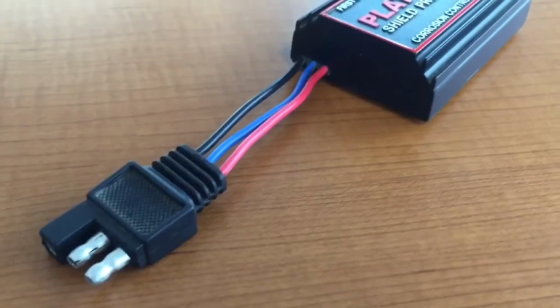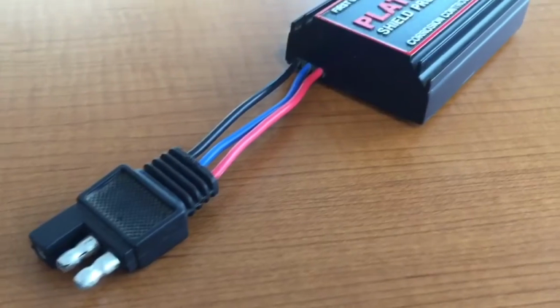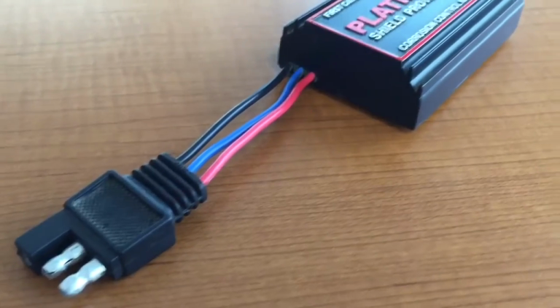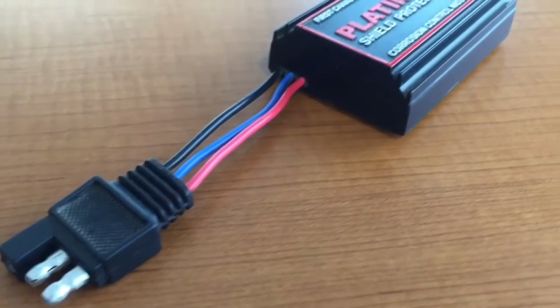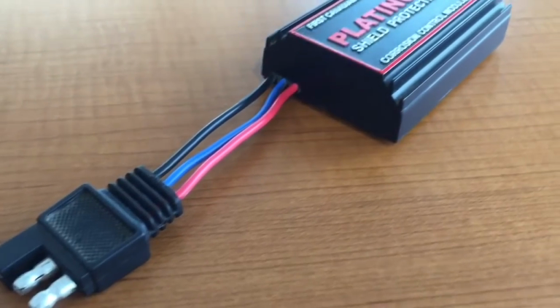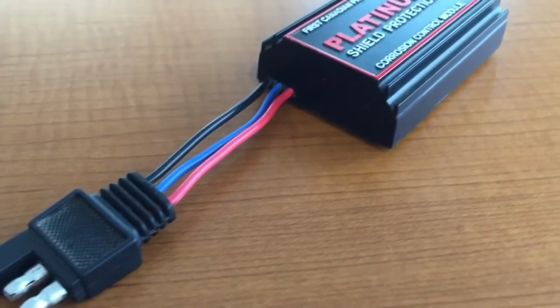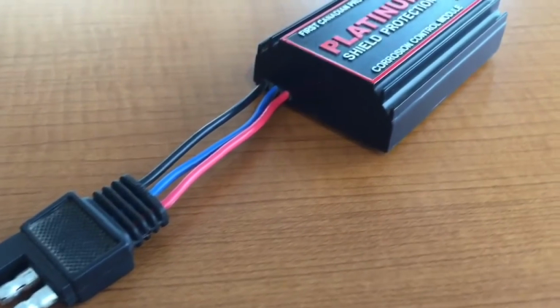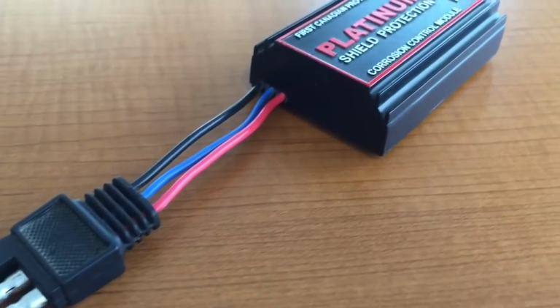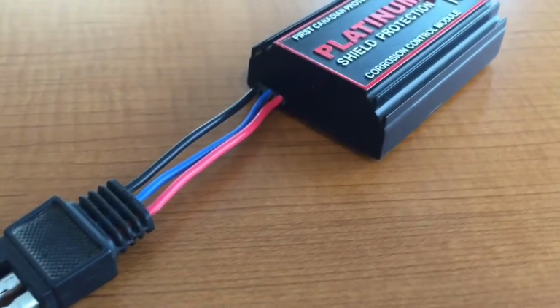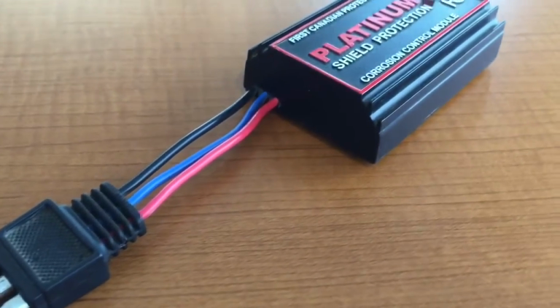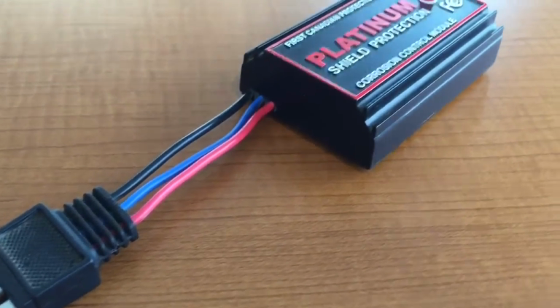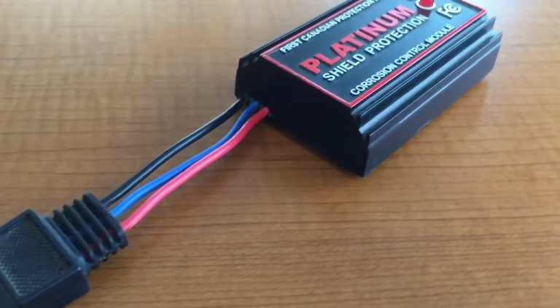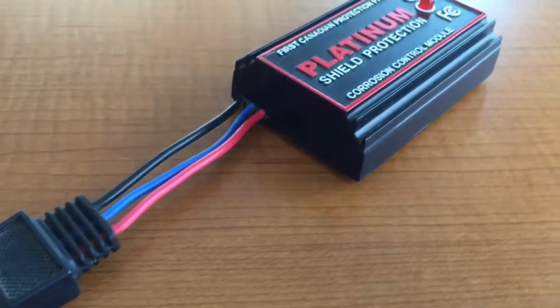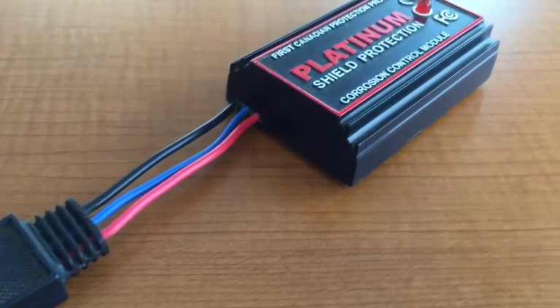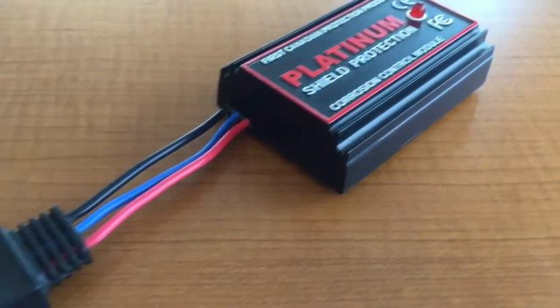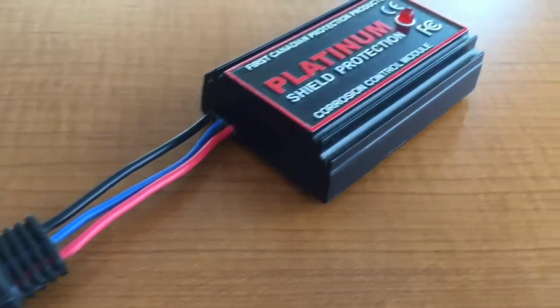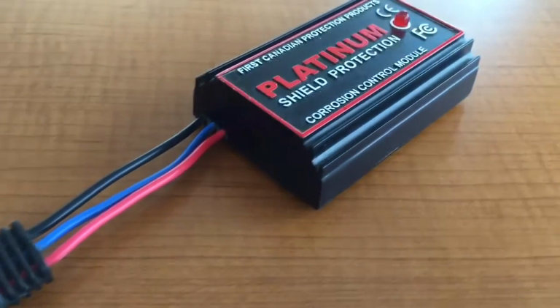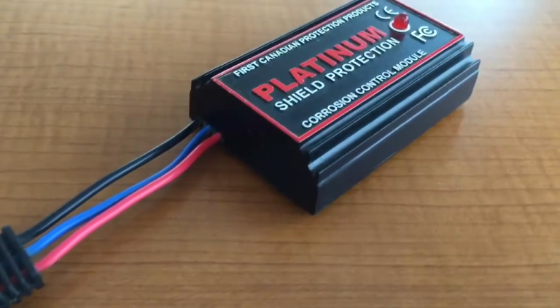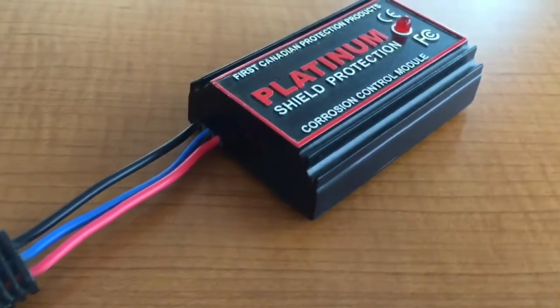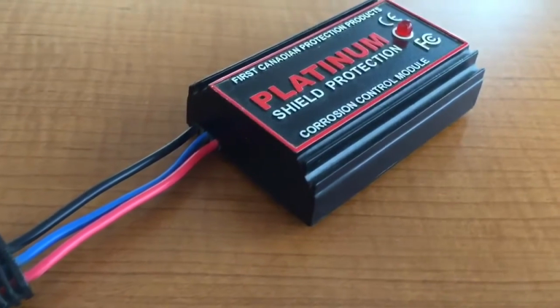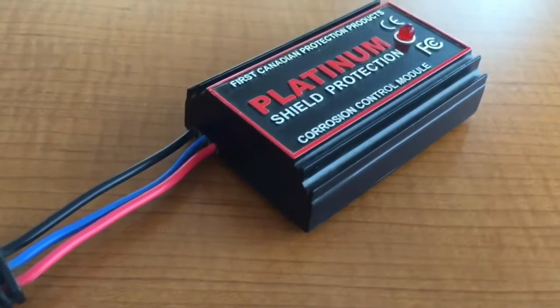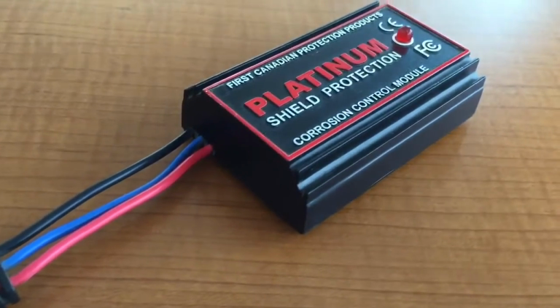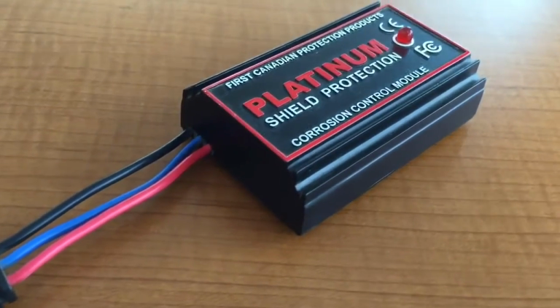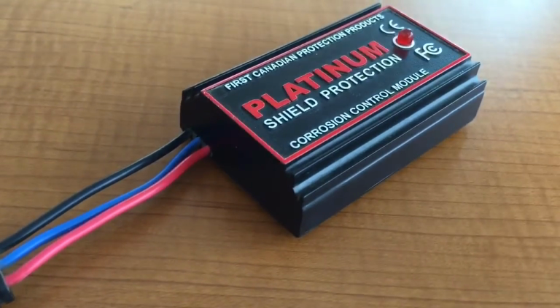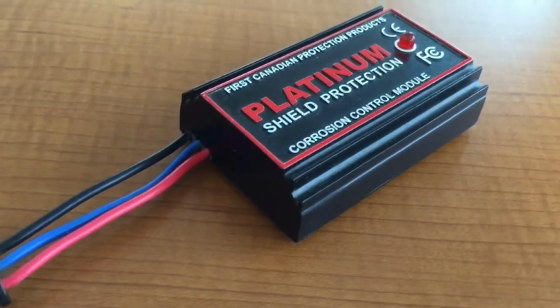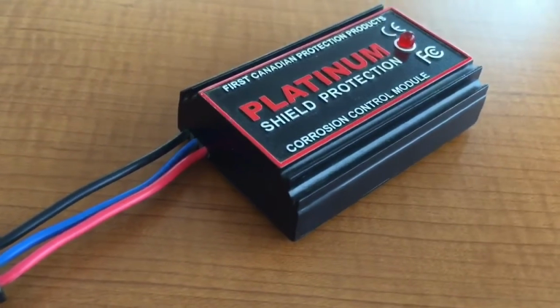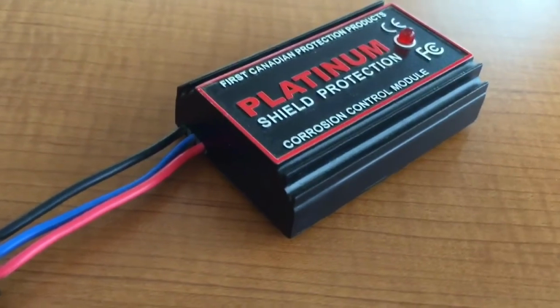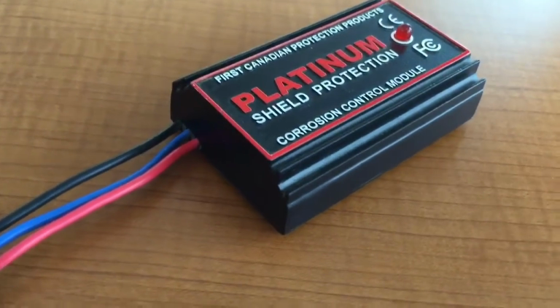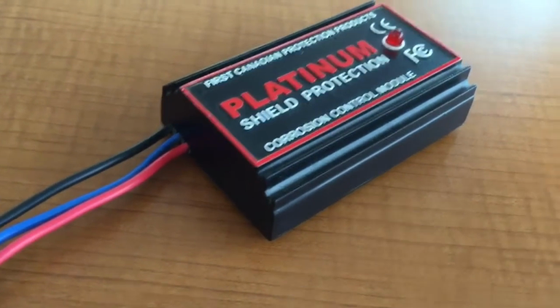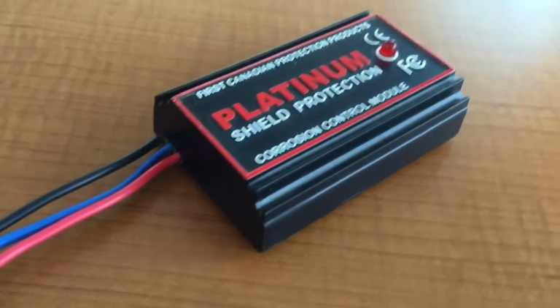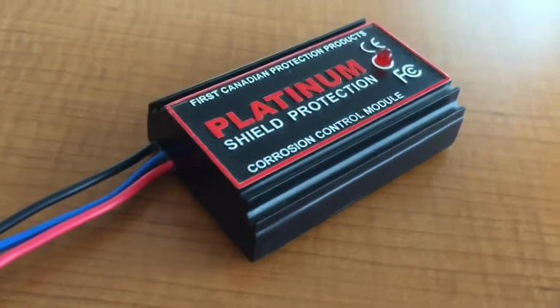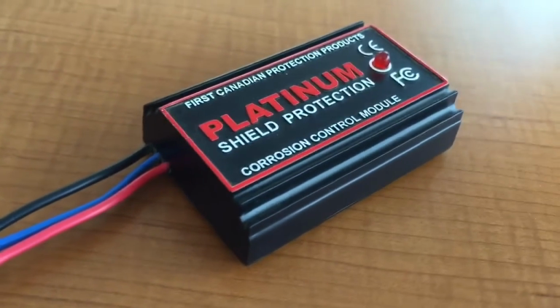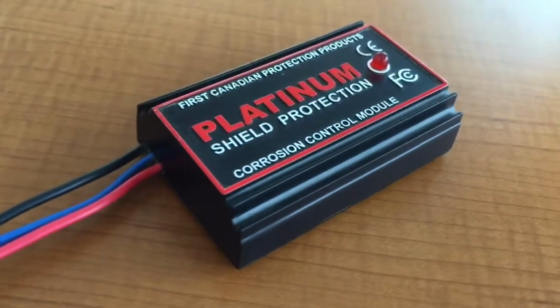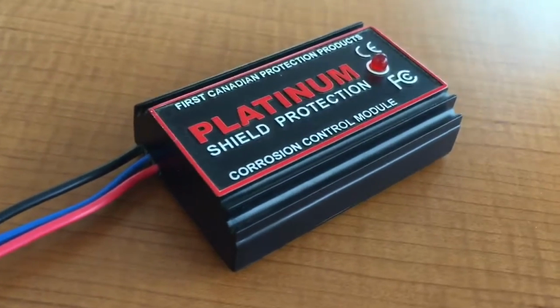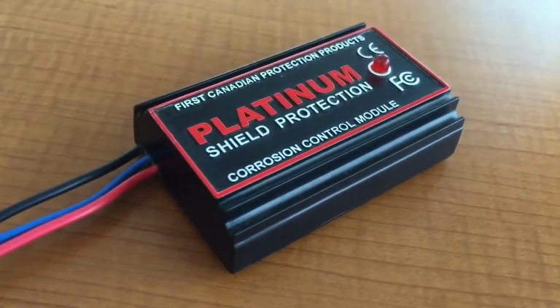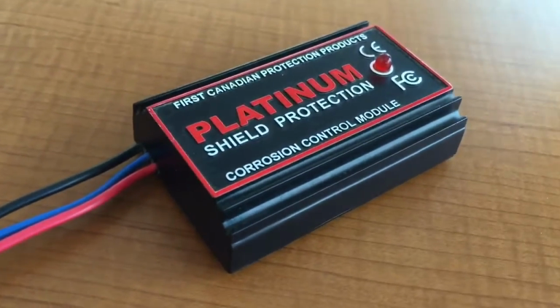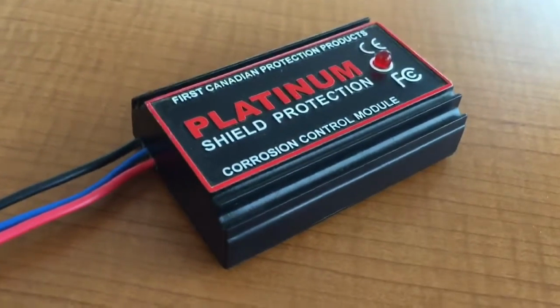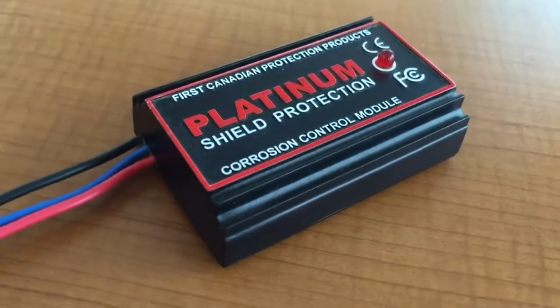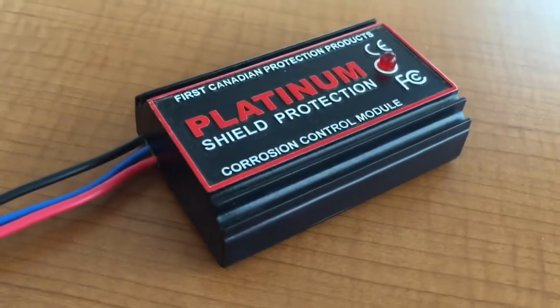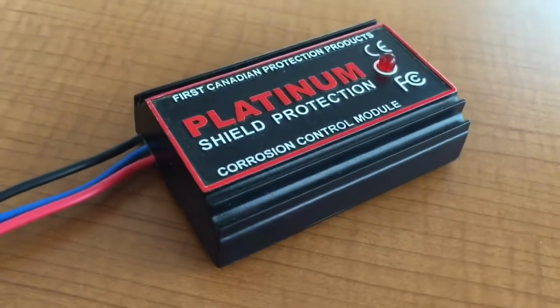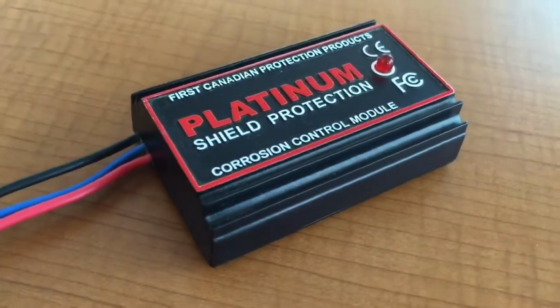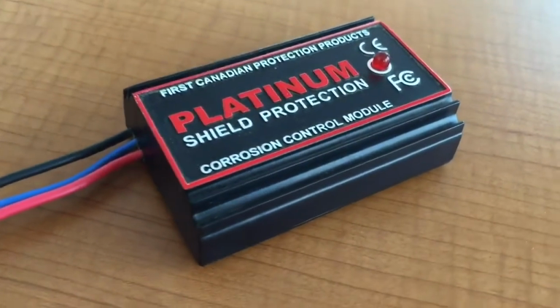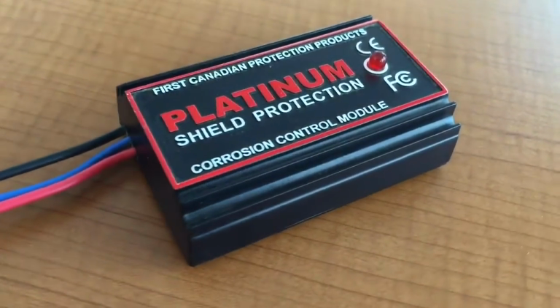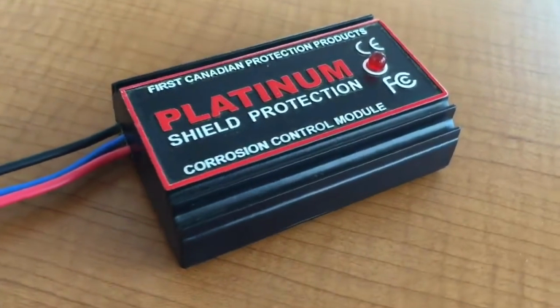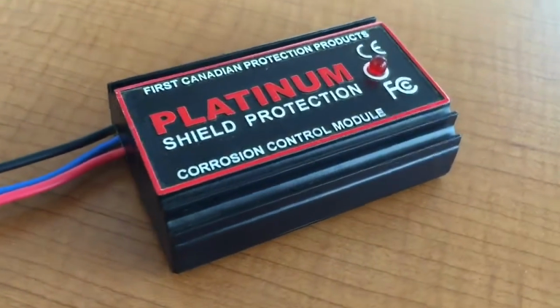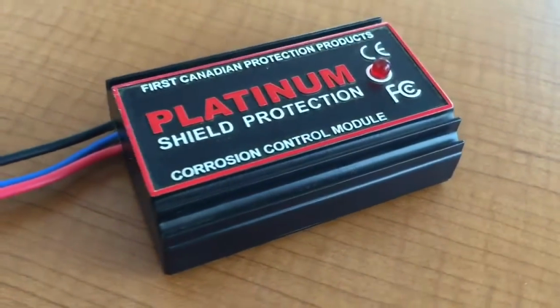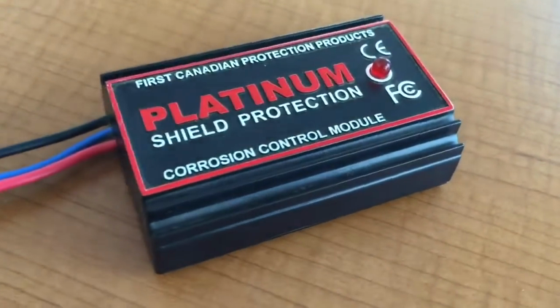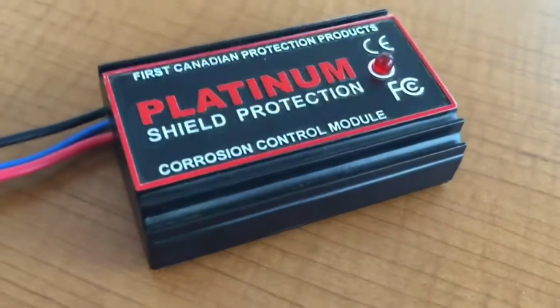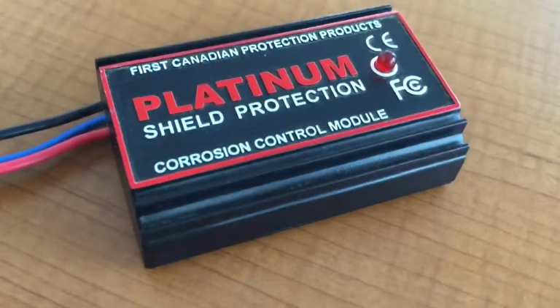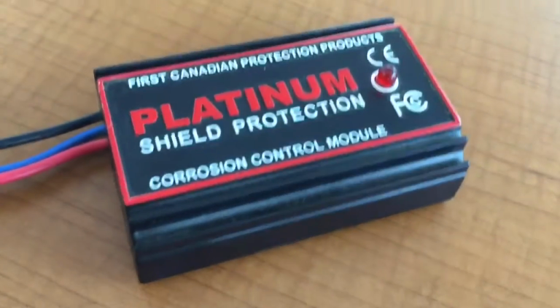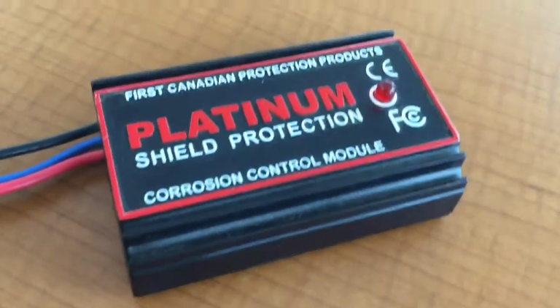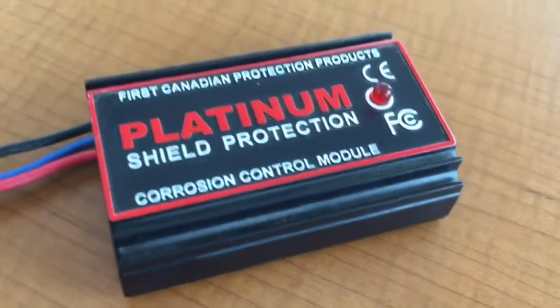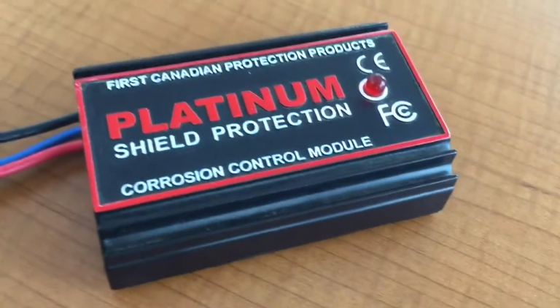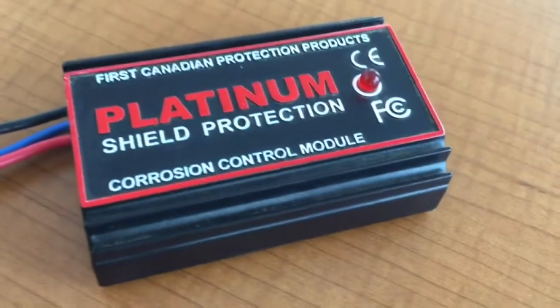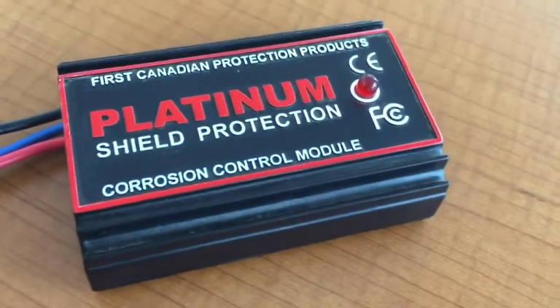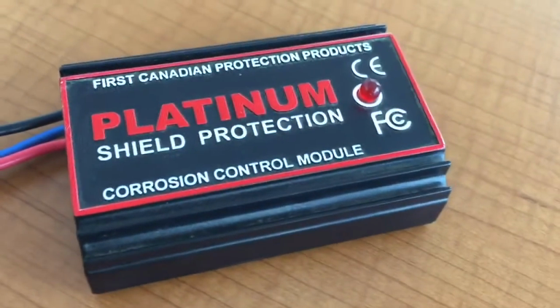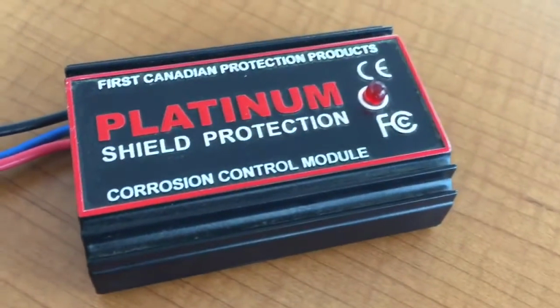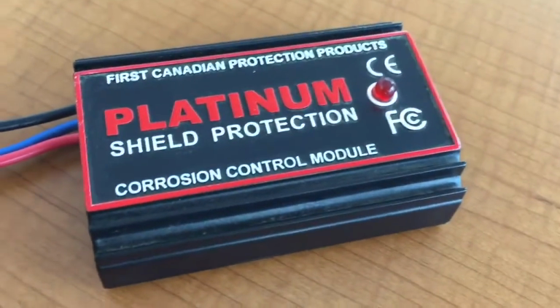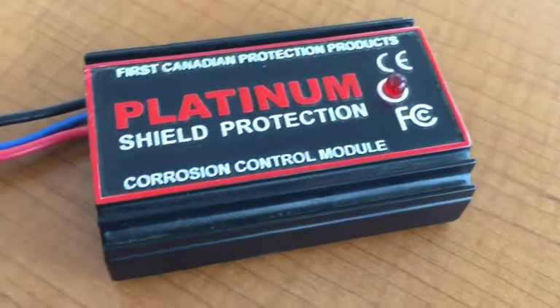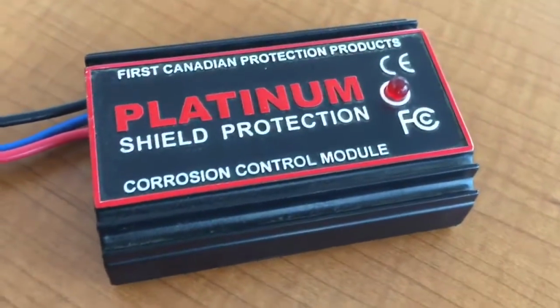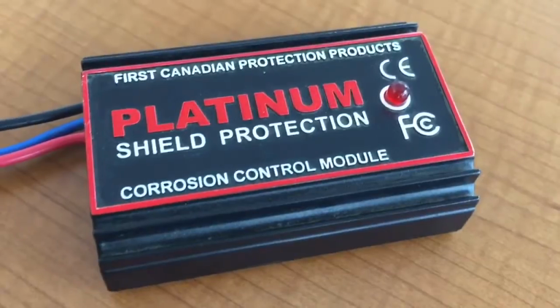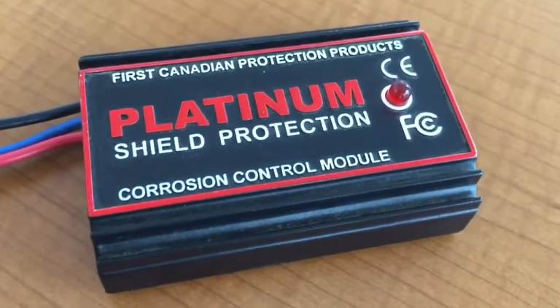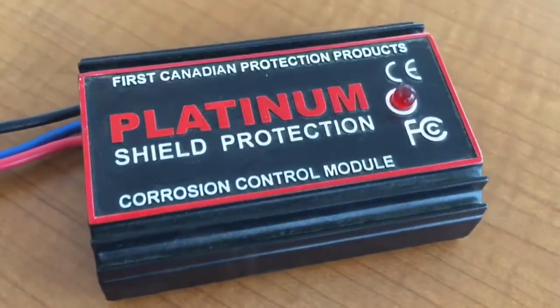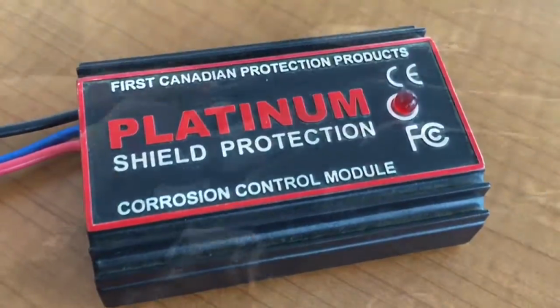Today we will be watching the installation of the first Canadian corrosion control module right here in our shop at Northland Nissan.